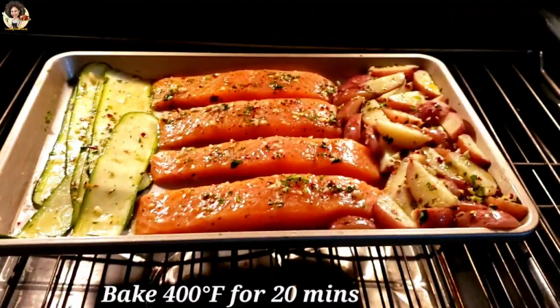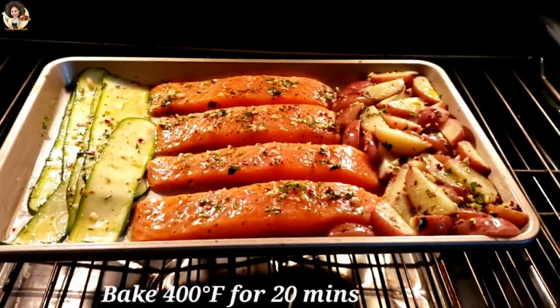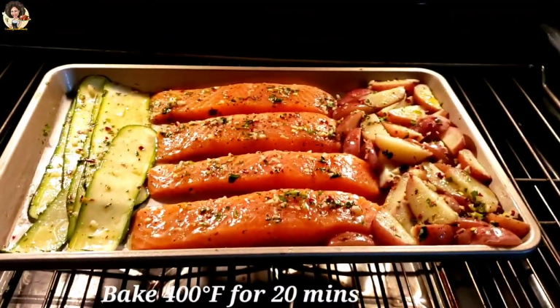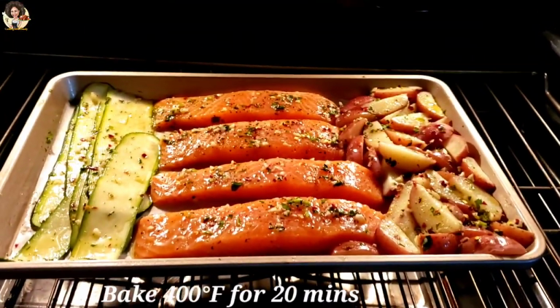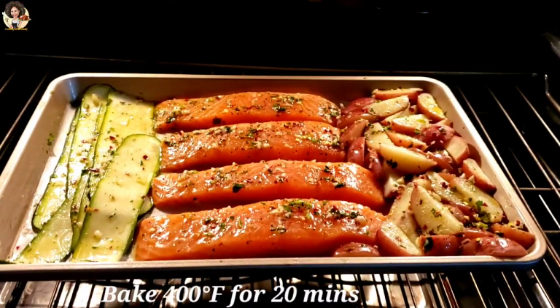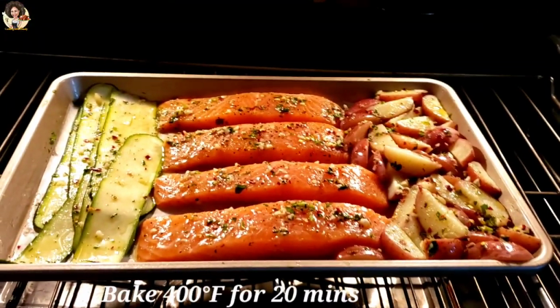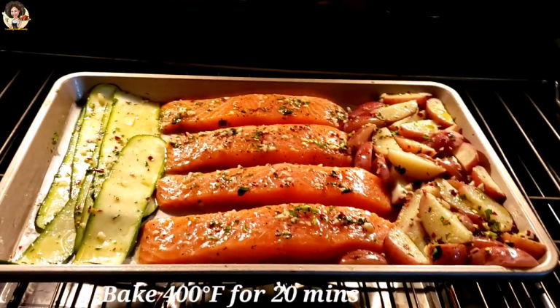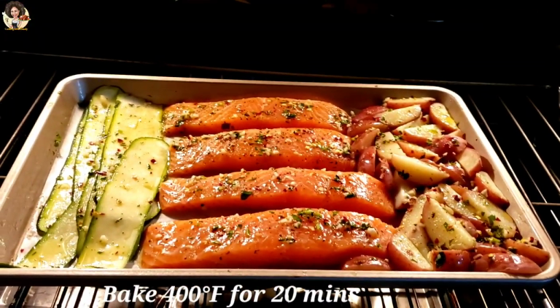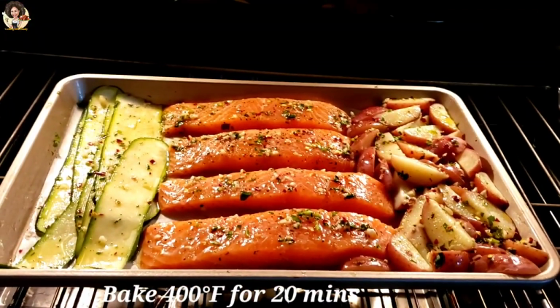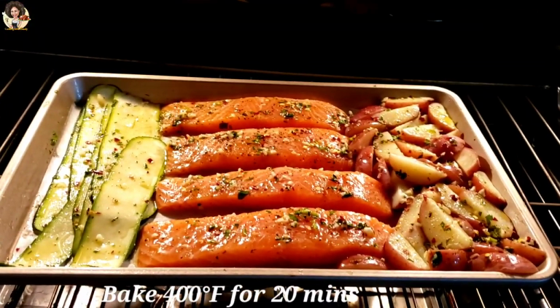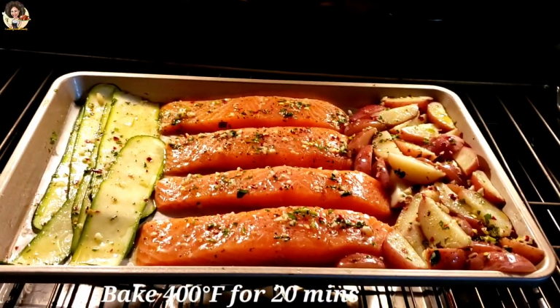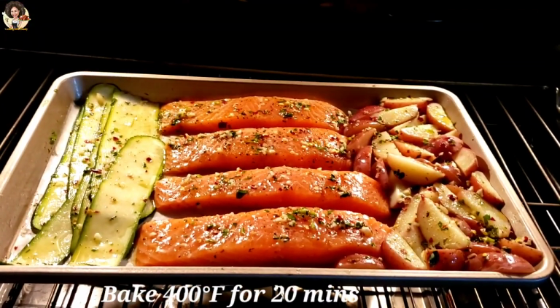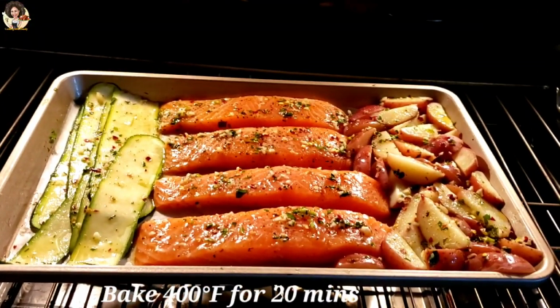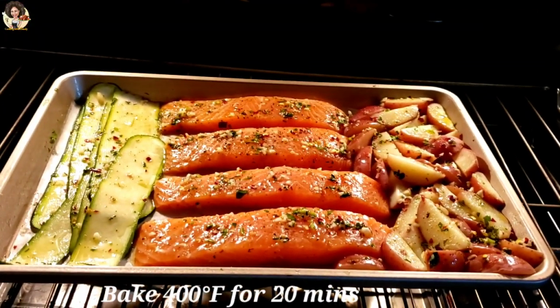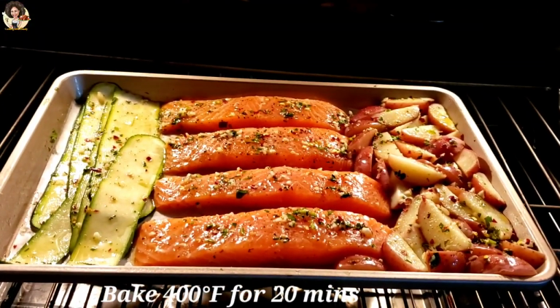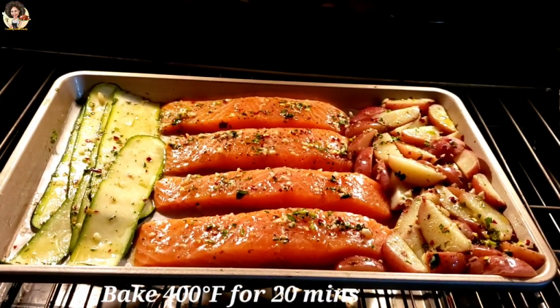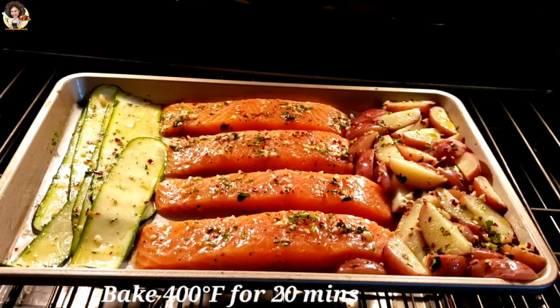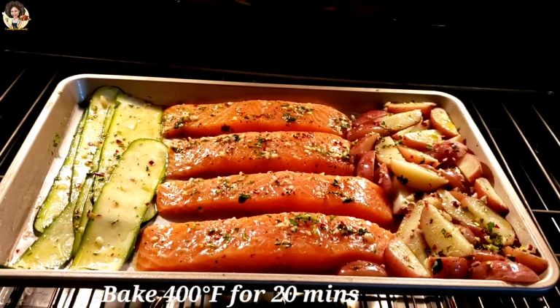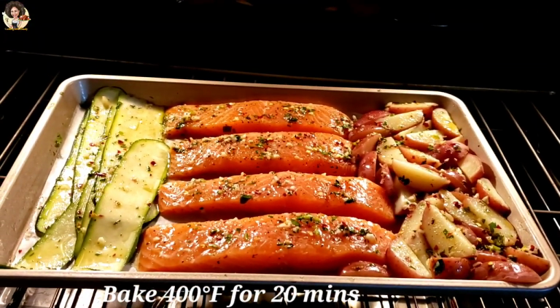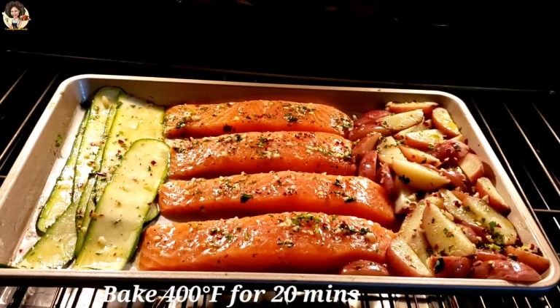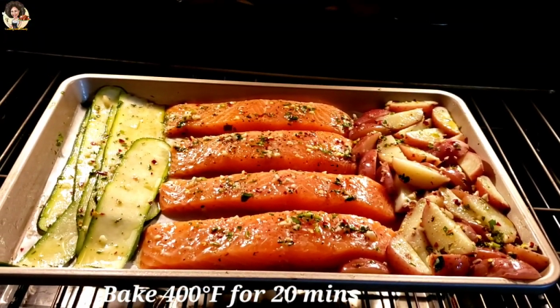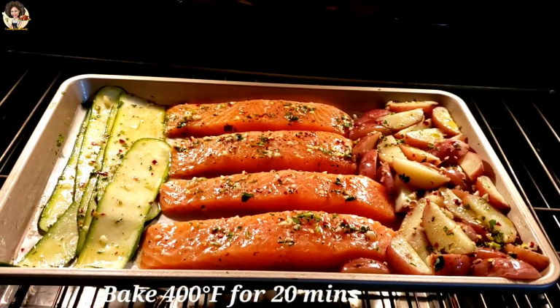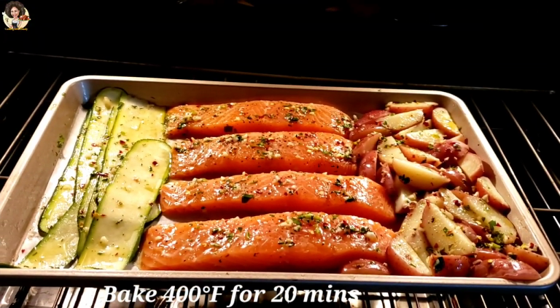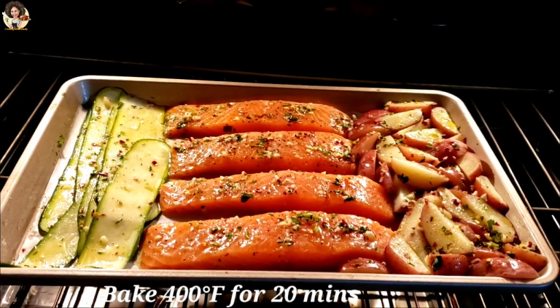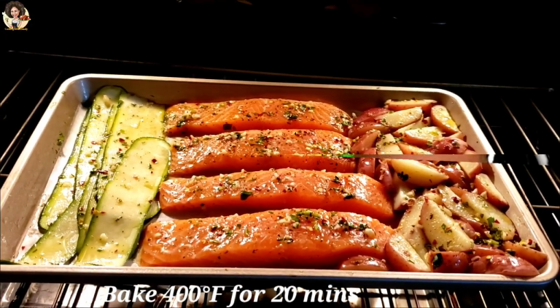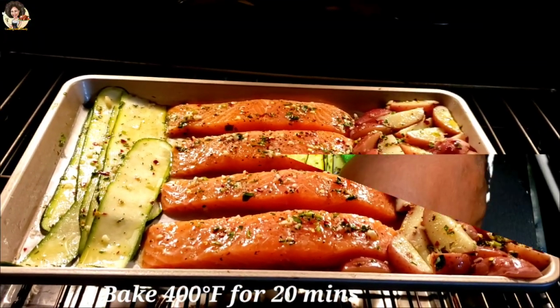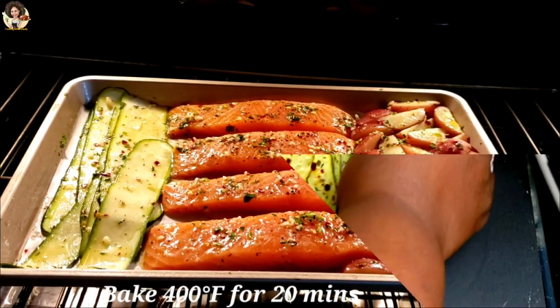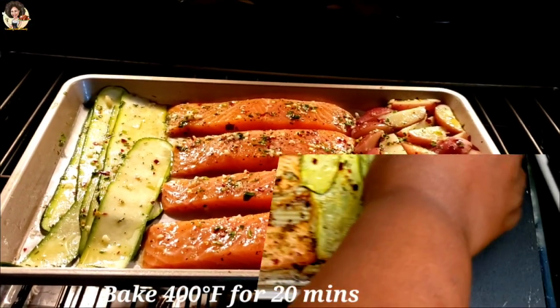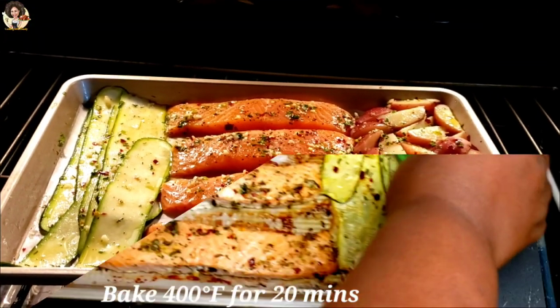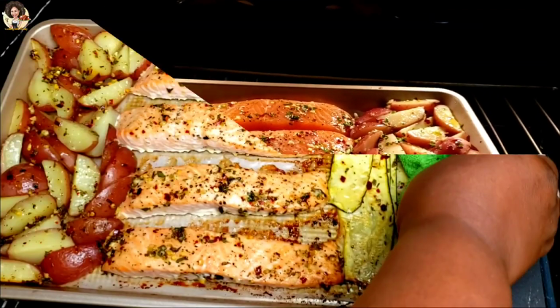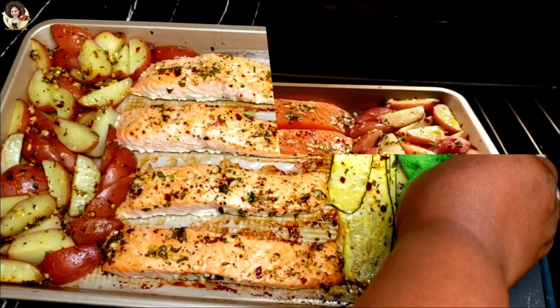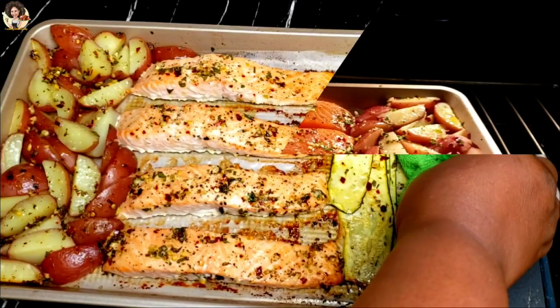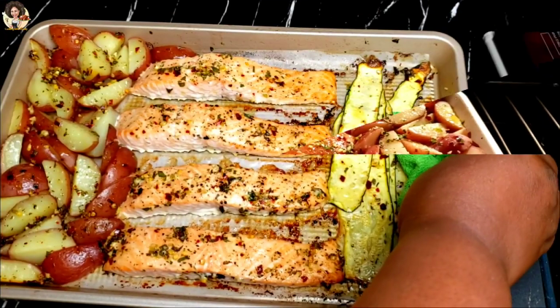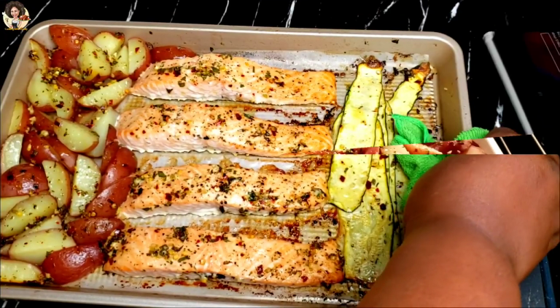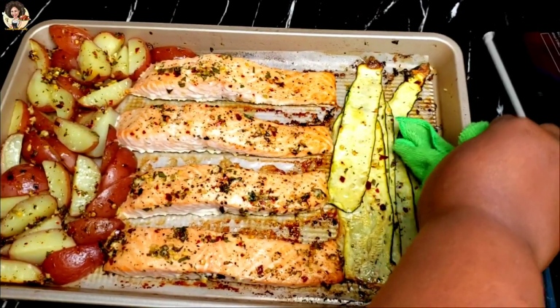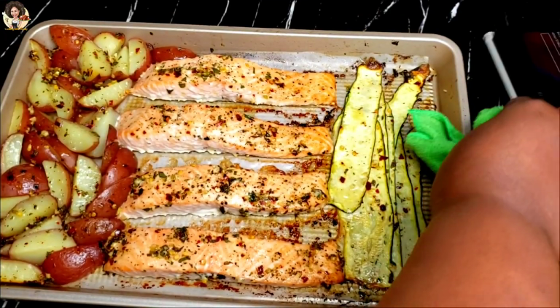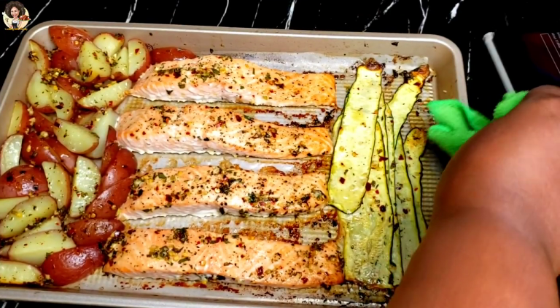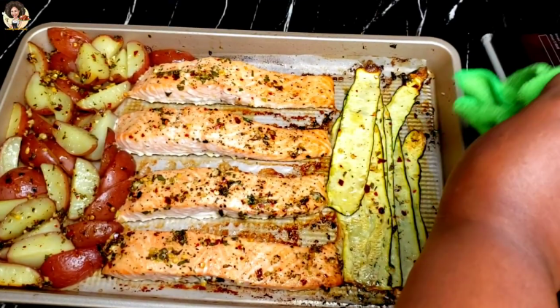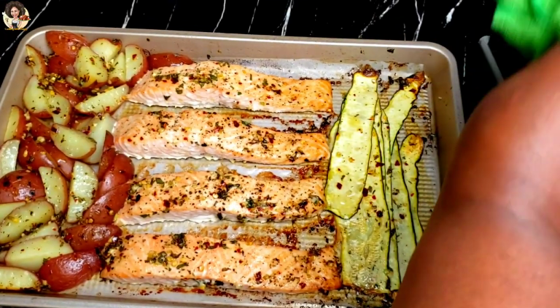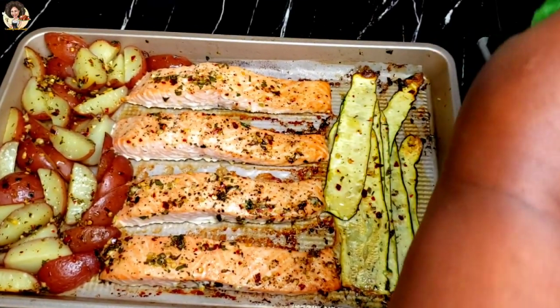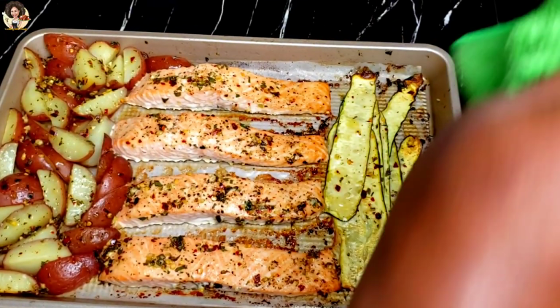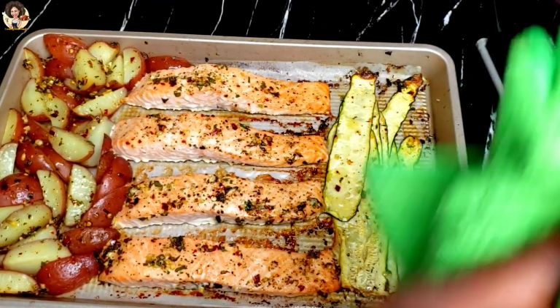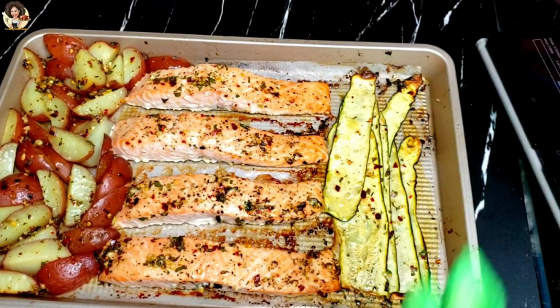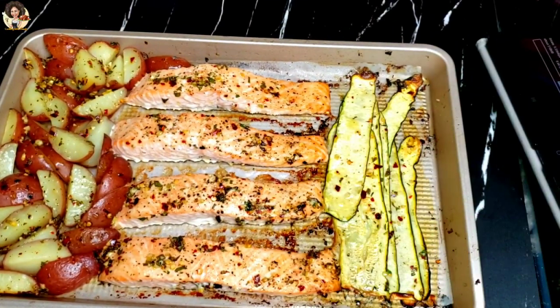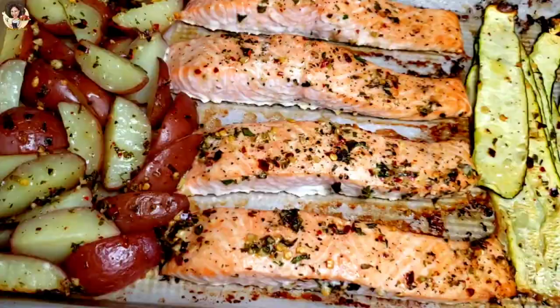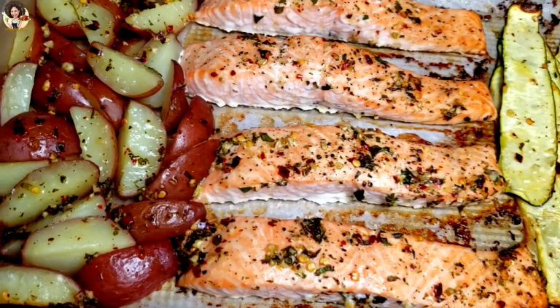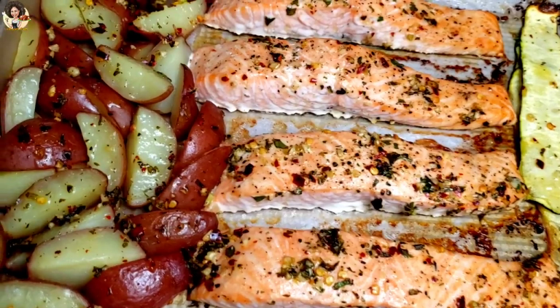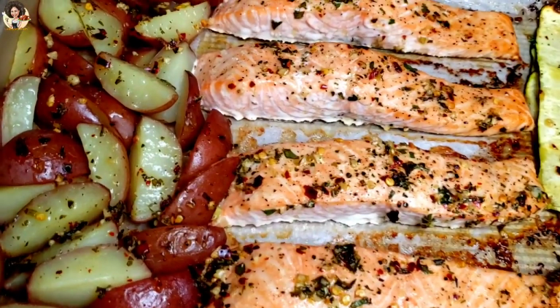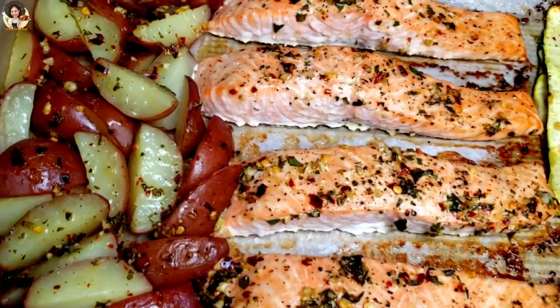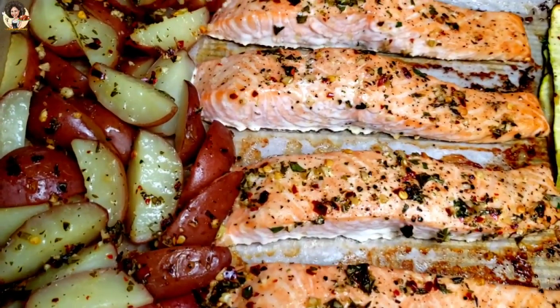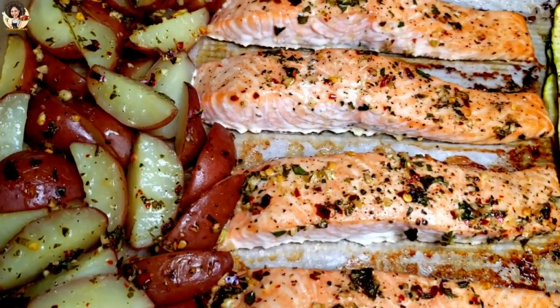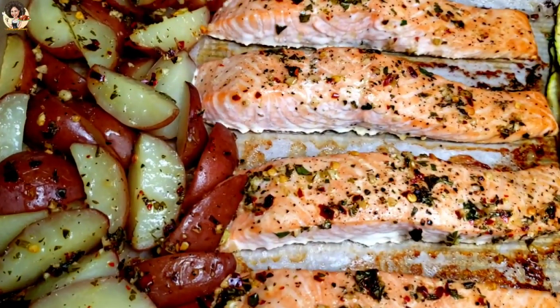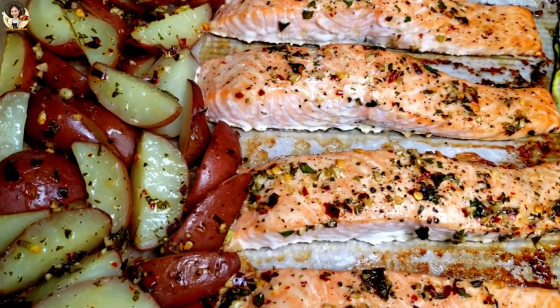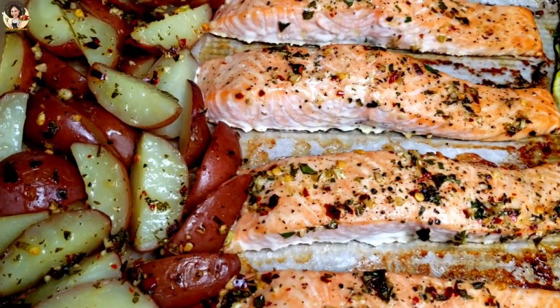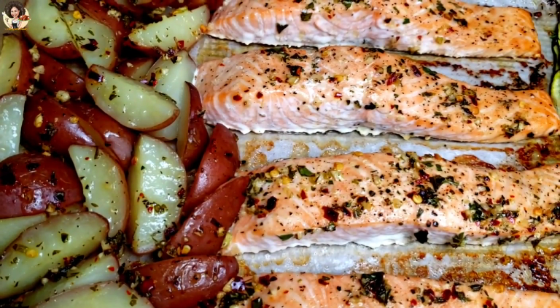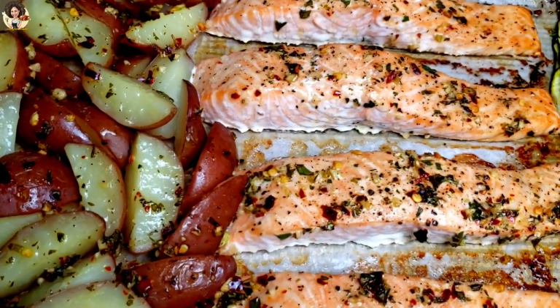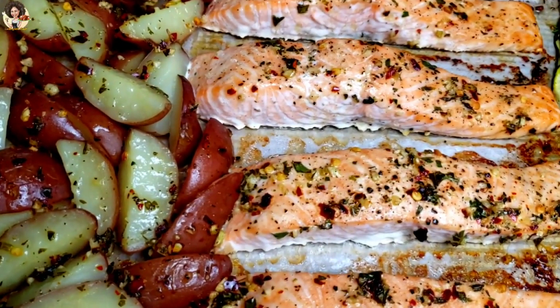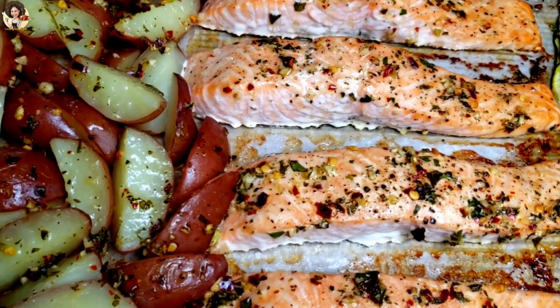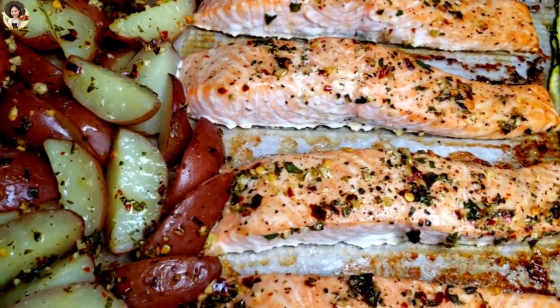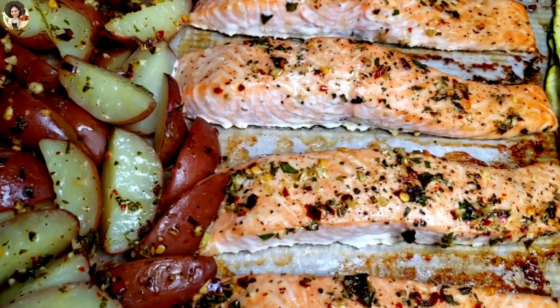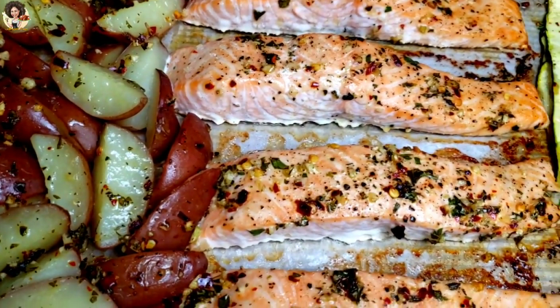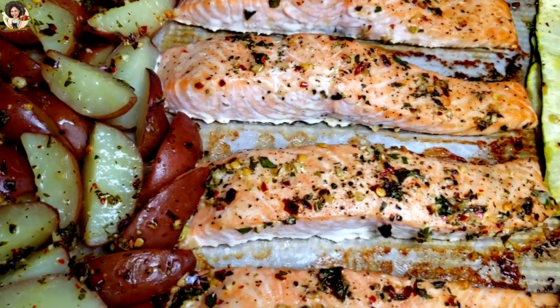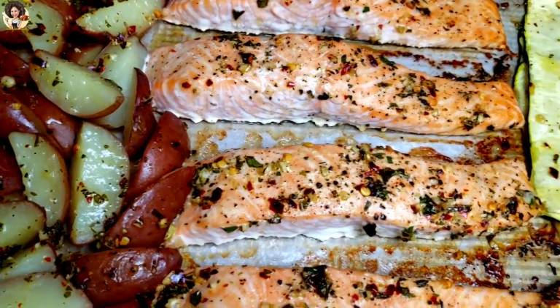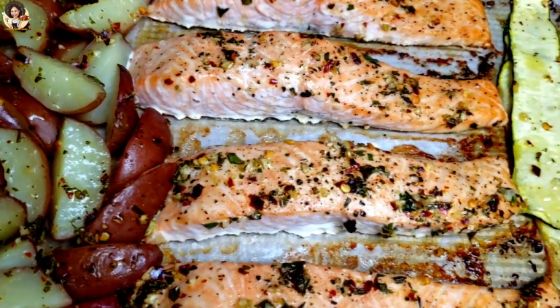Bake at 400 degrees Fahrenheit for 20 minutes. After 20 minutes, everything has been fully made.